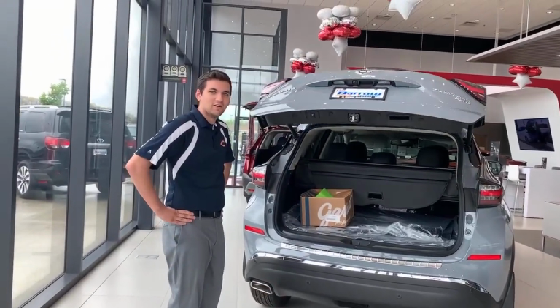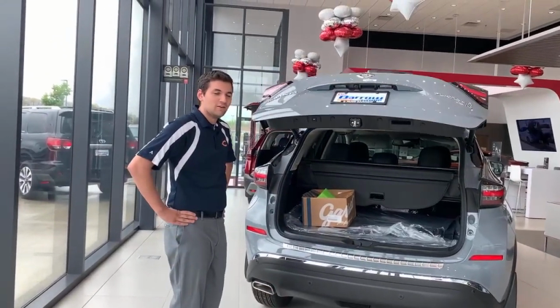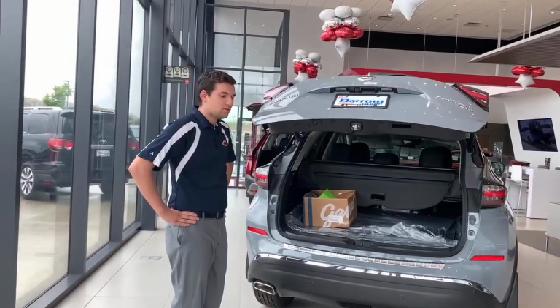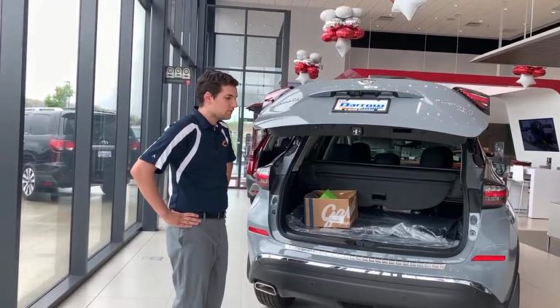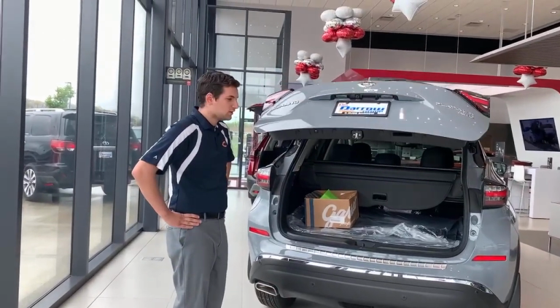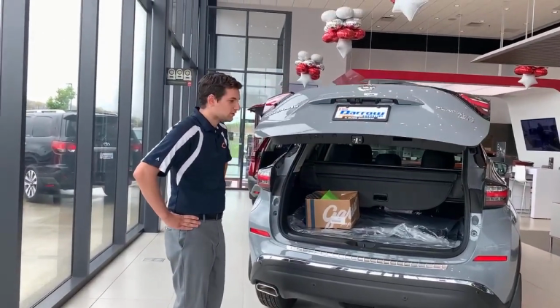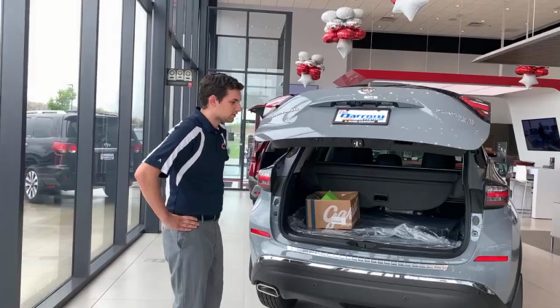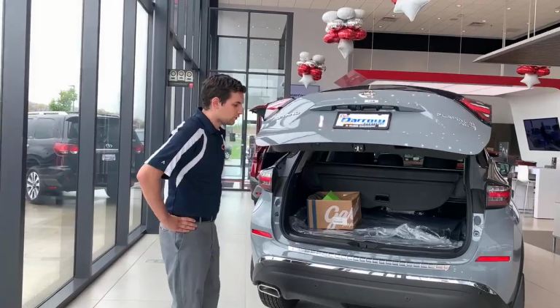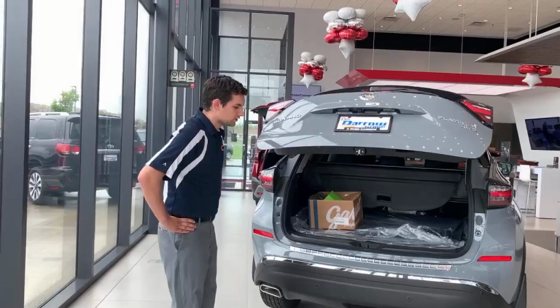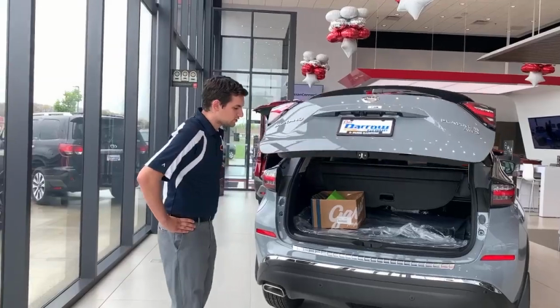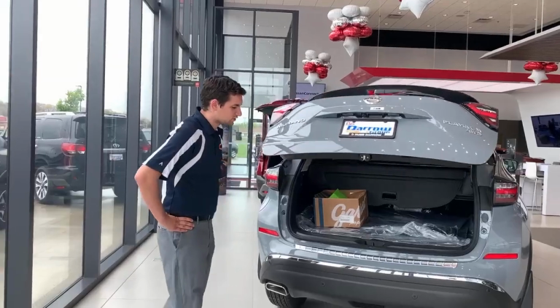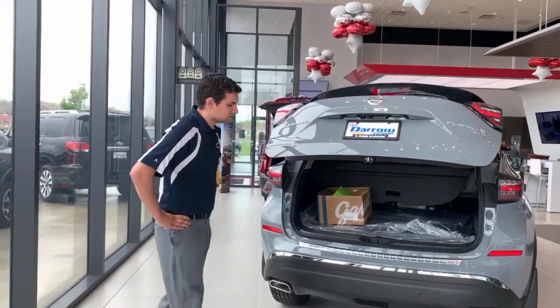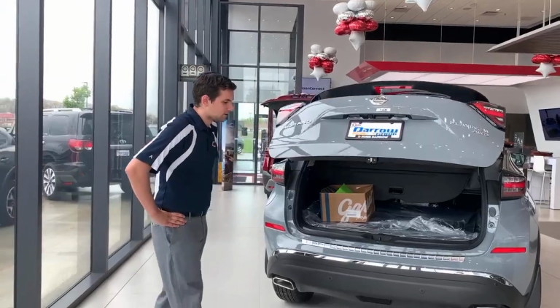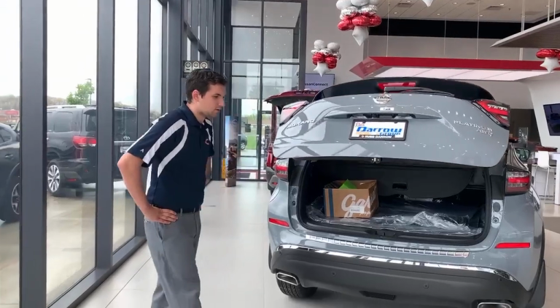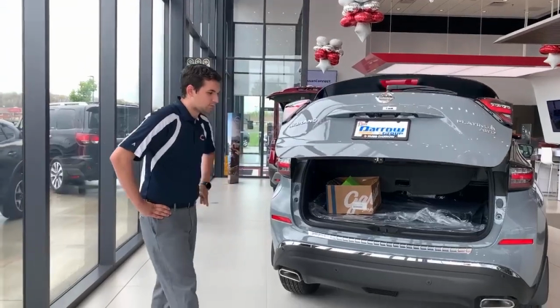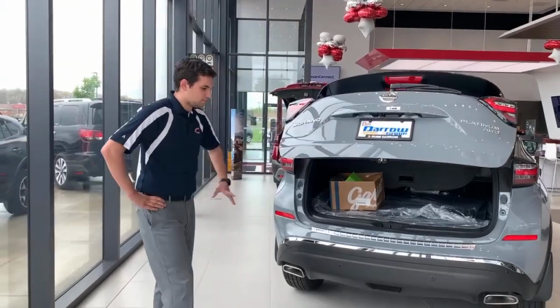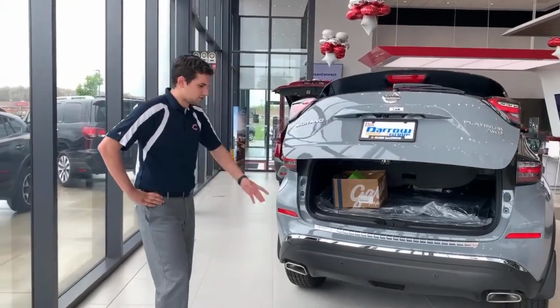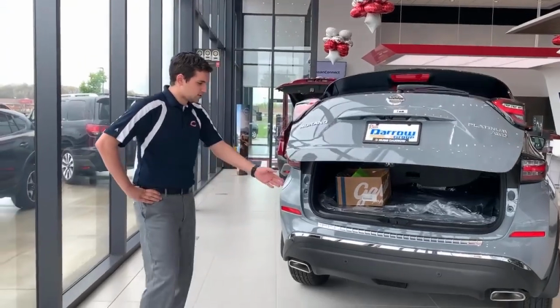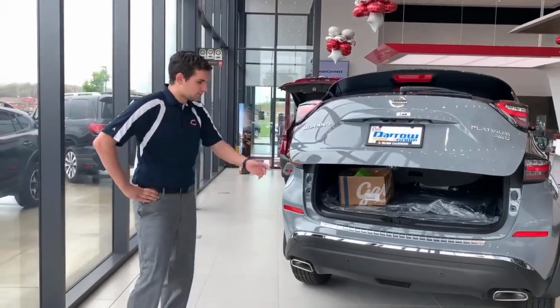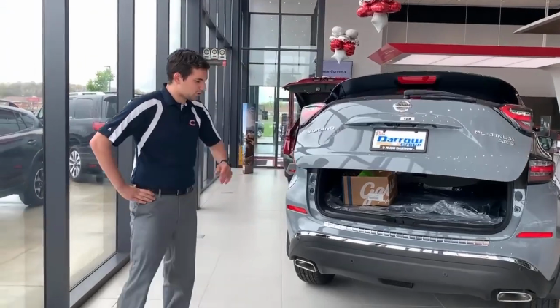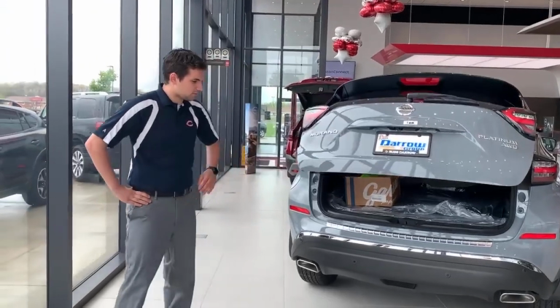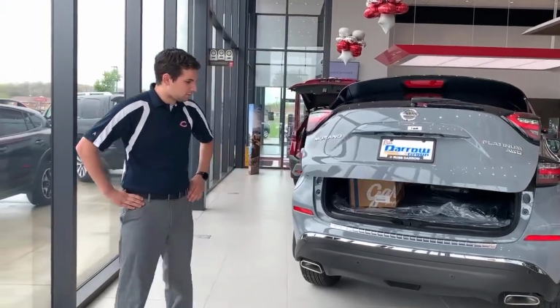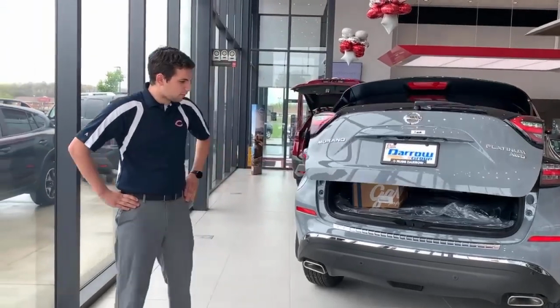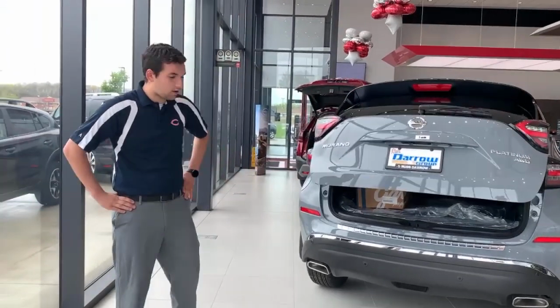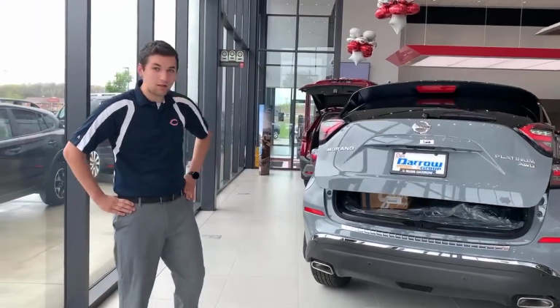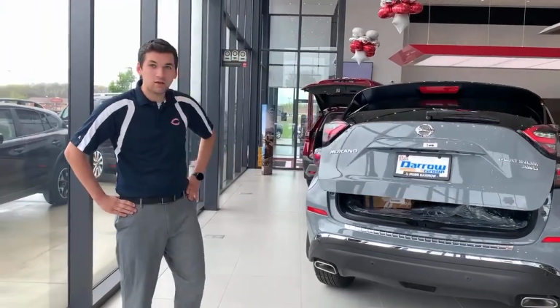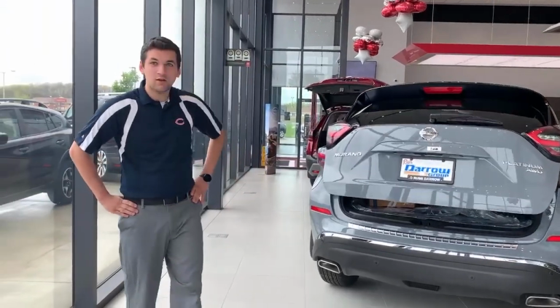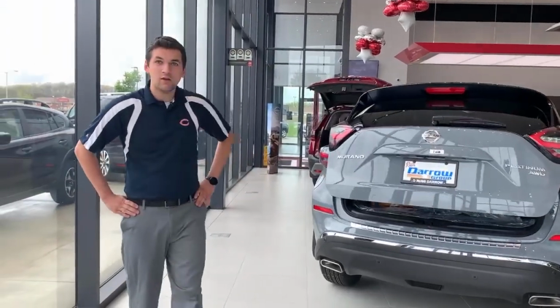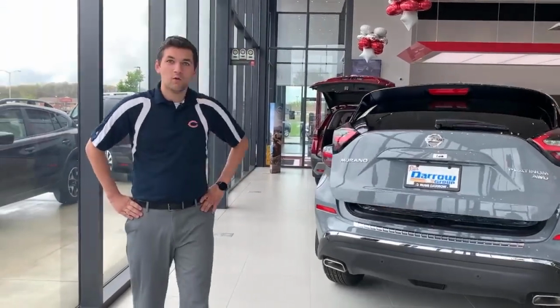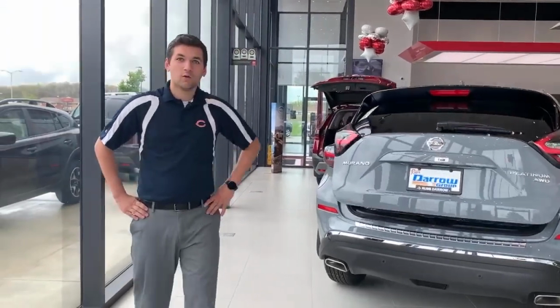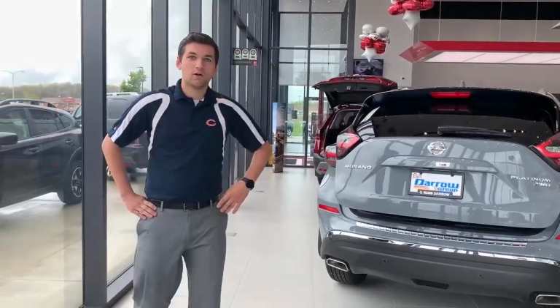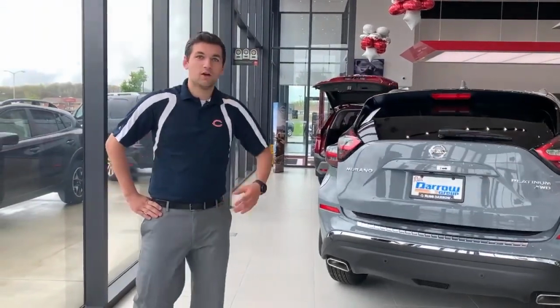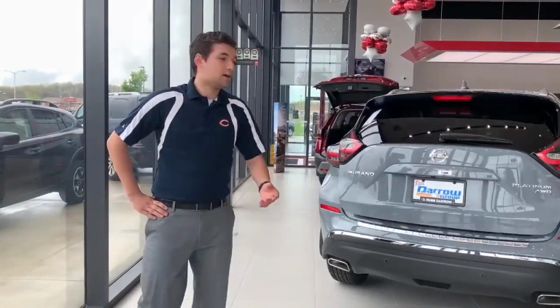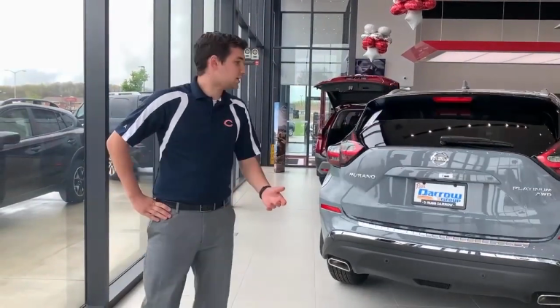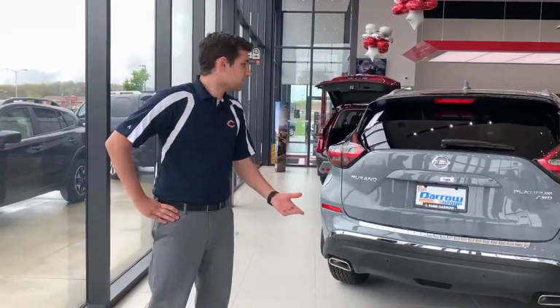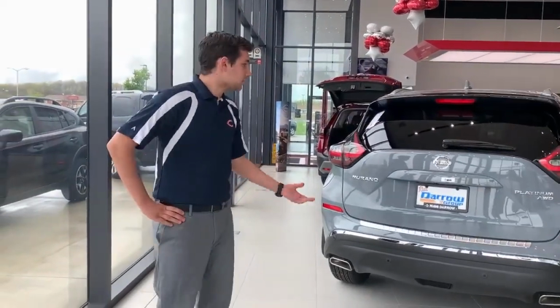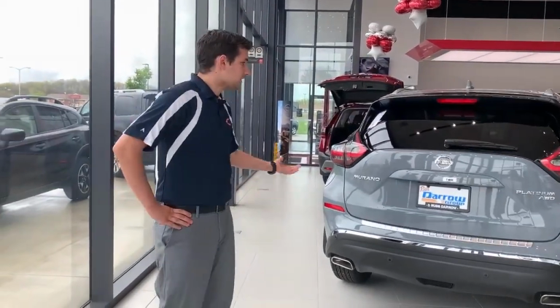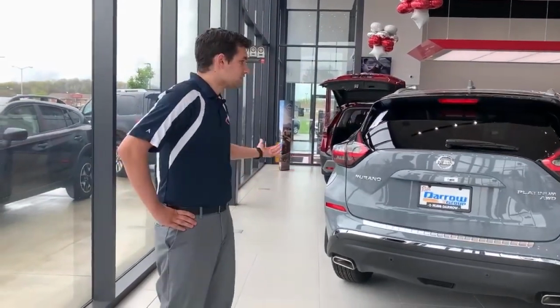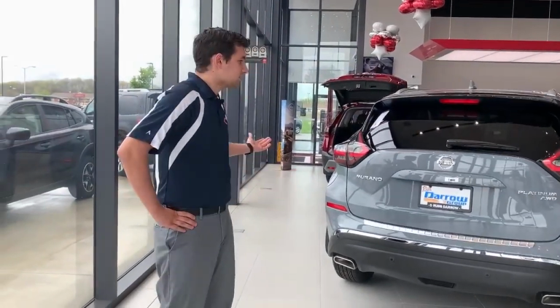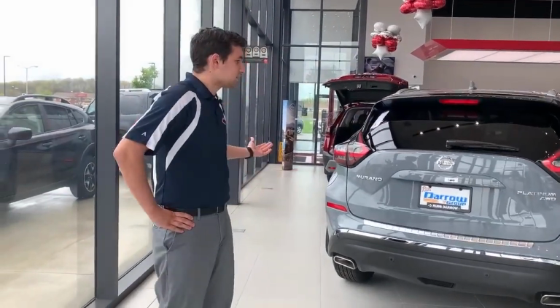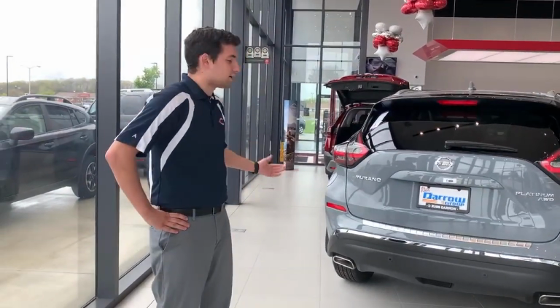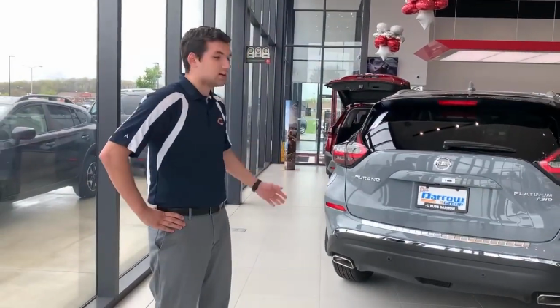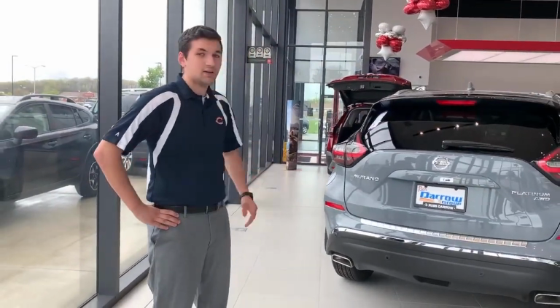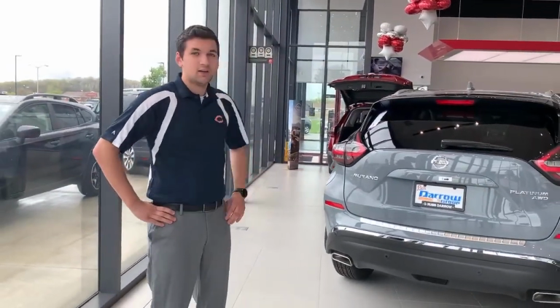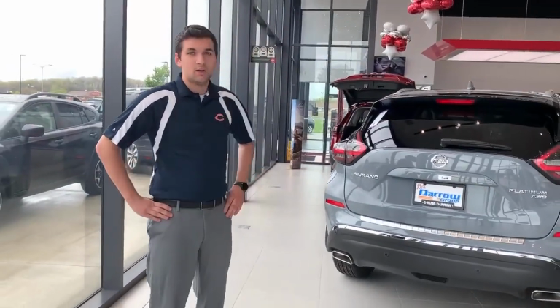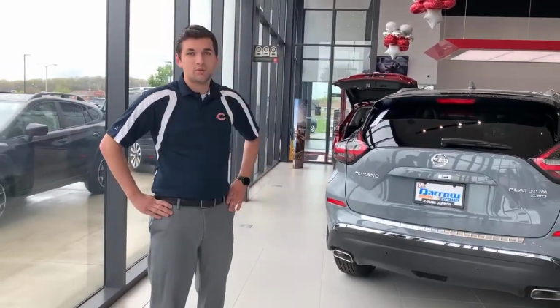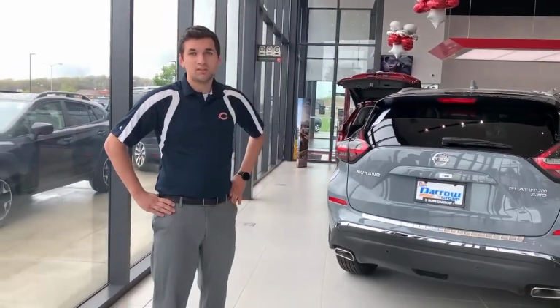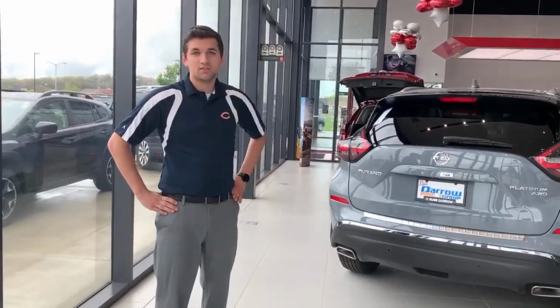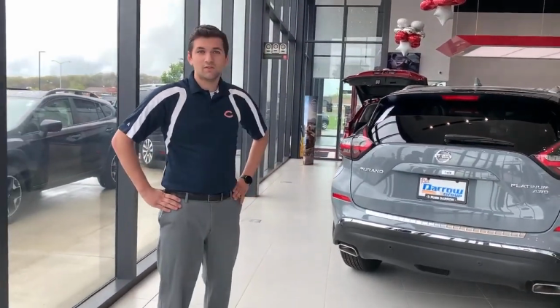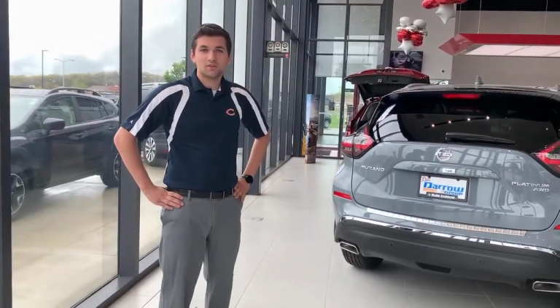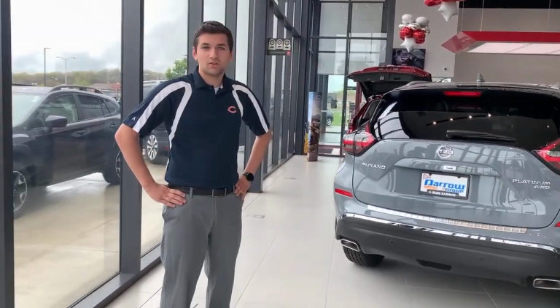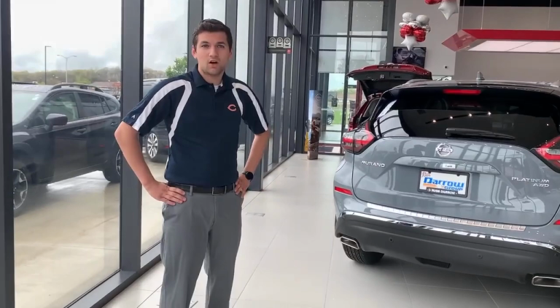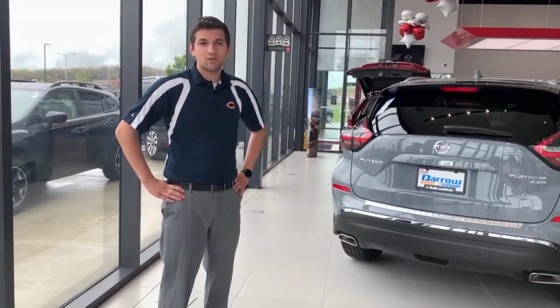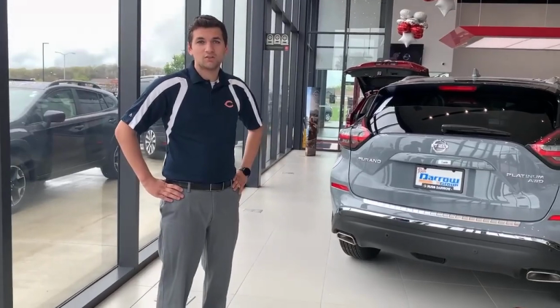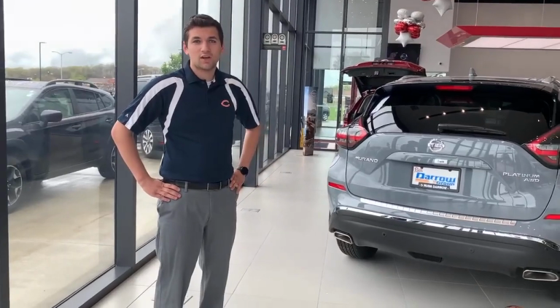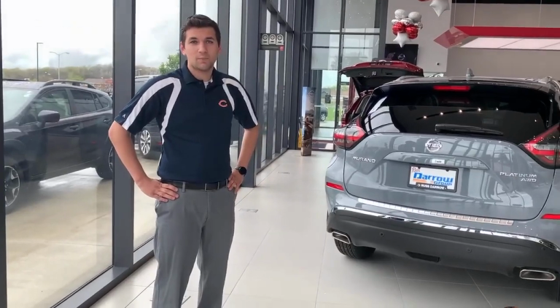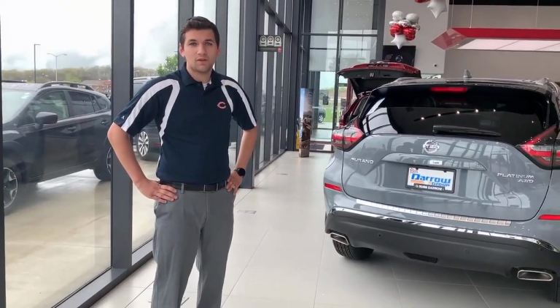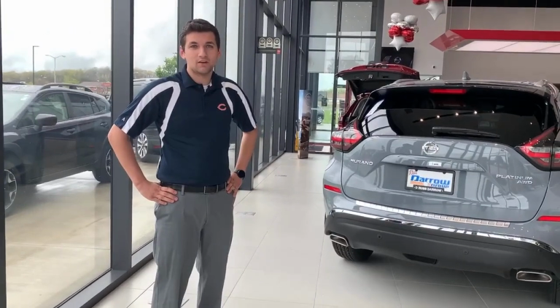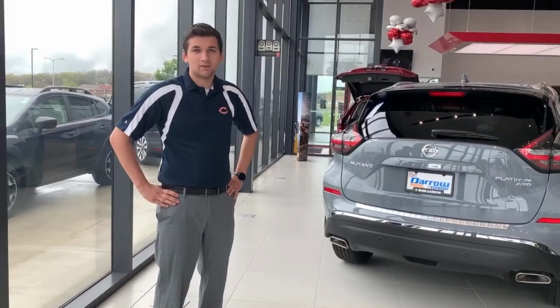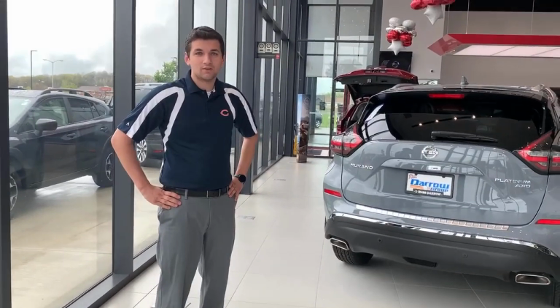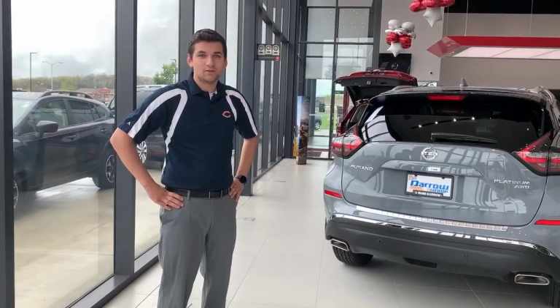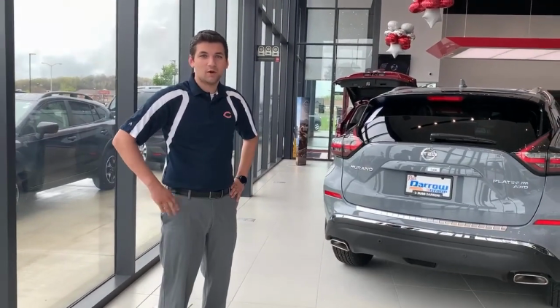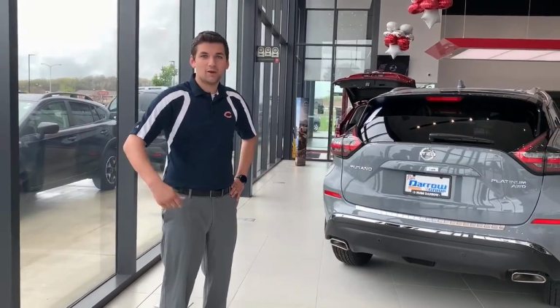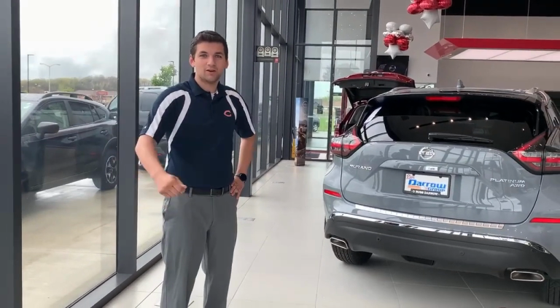If you have any other questions about me dropping a football, or anything about a Nissan, please give us a call or stop in. Go Bears!